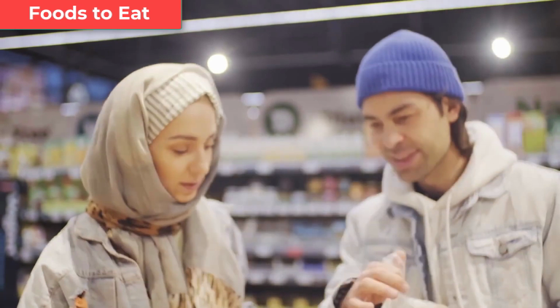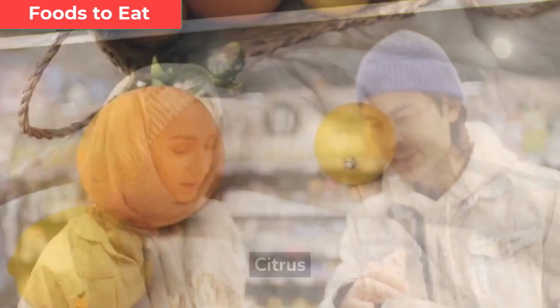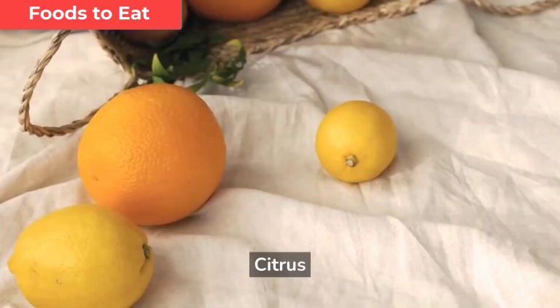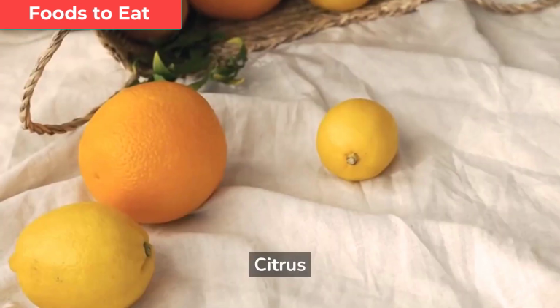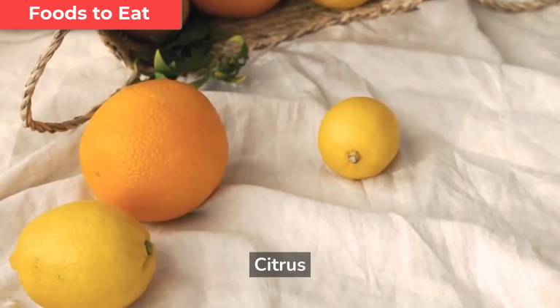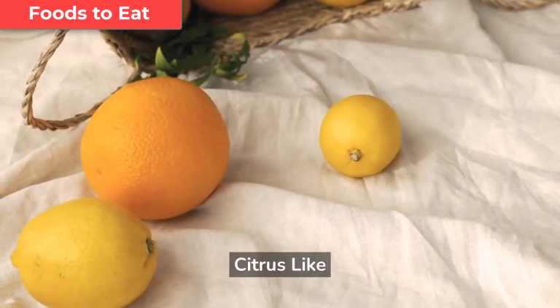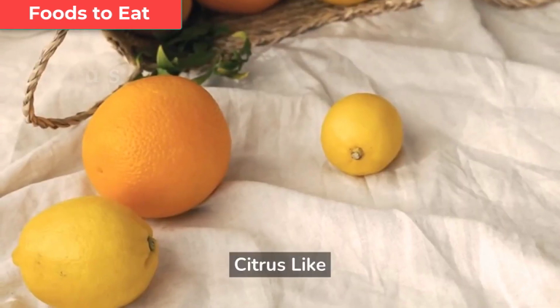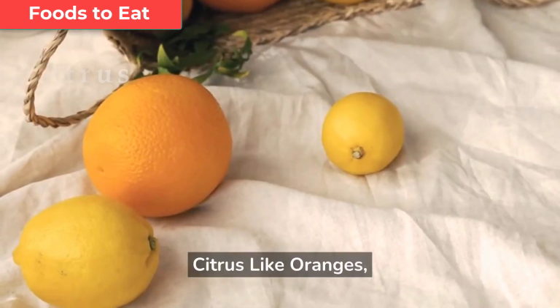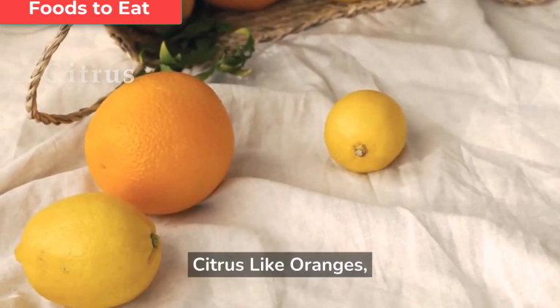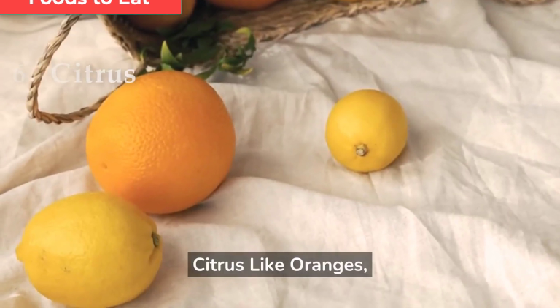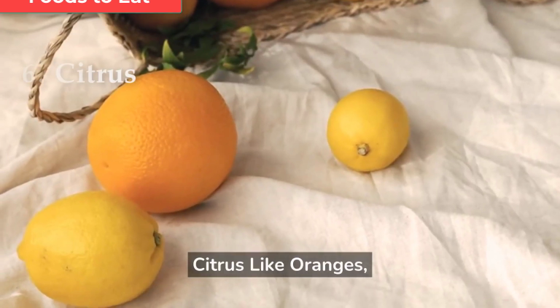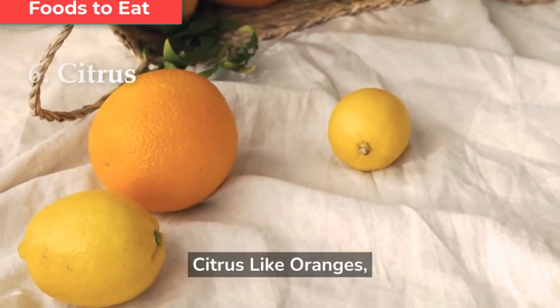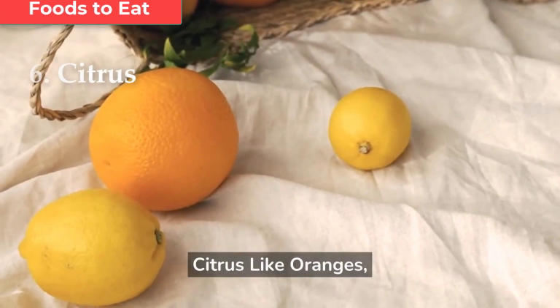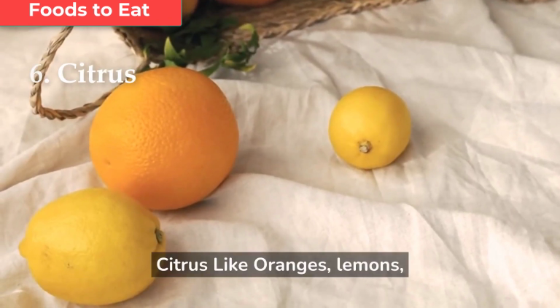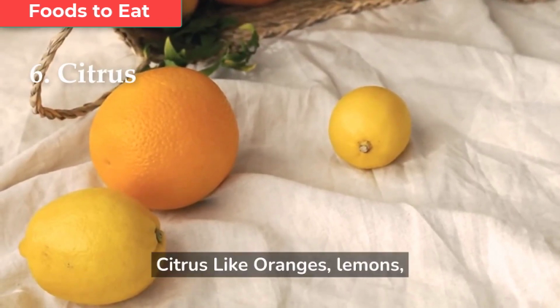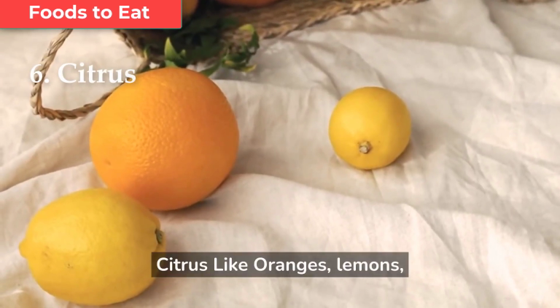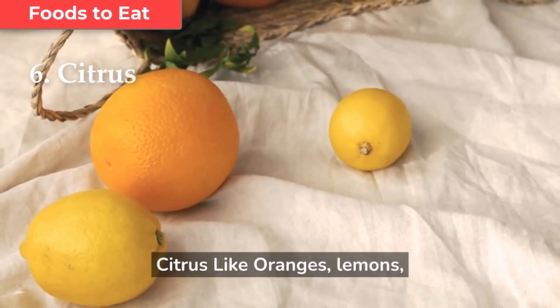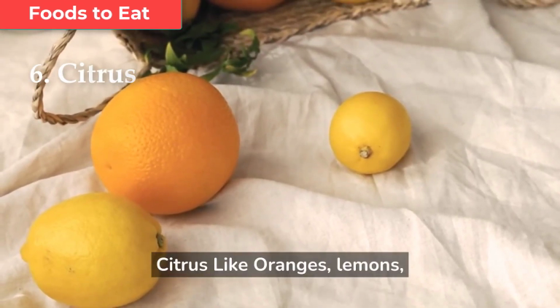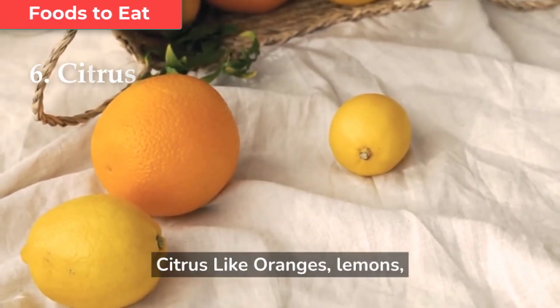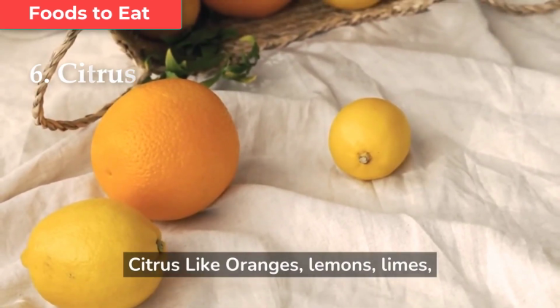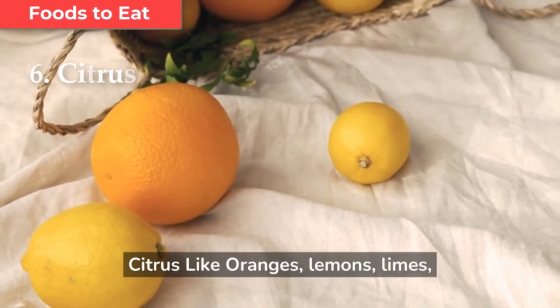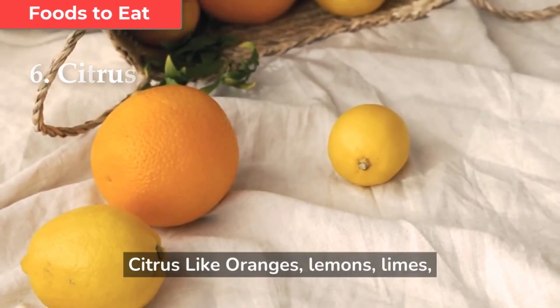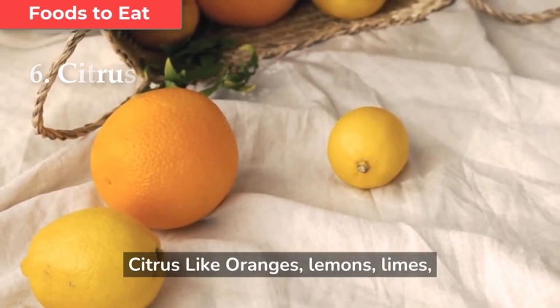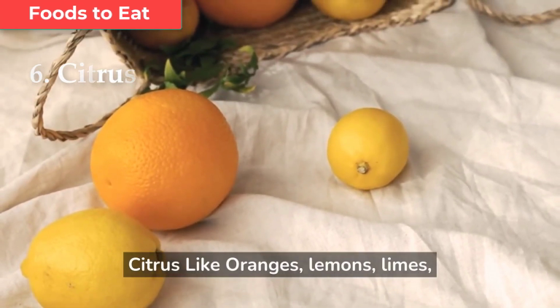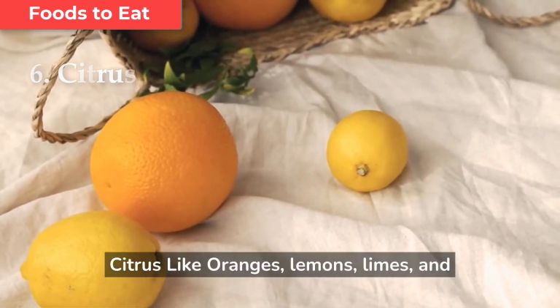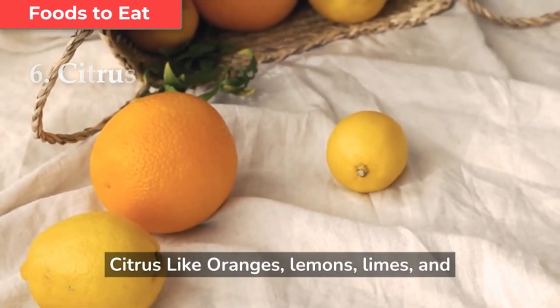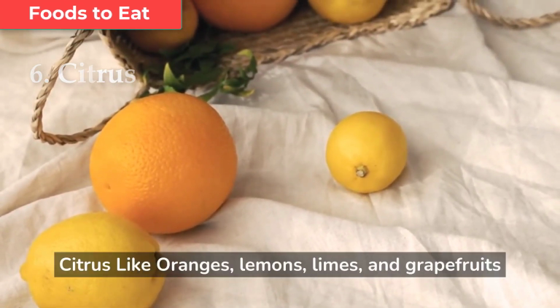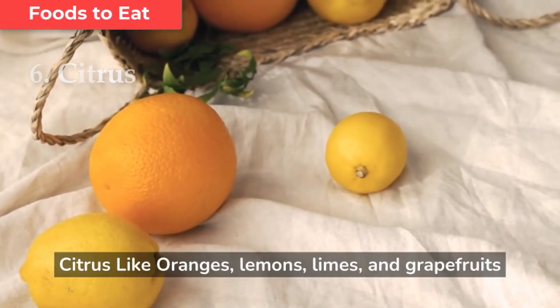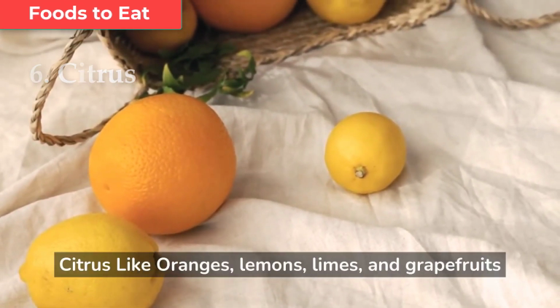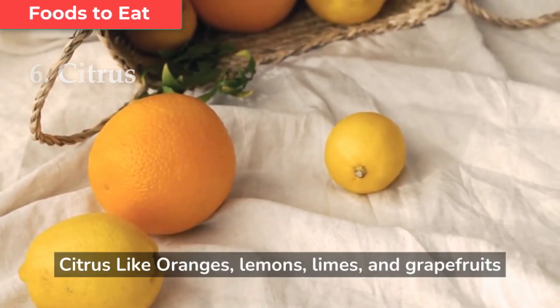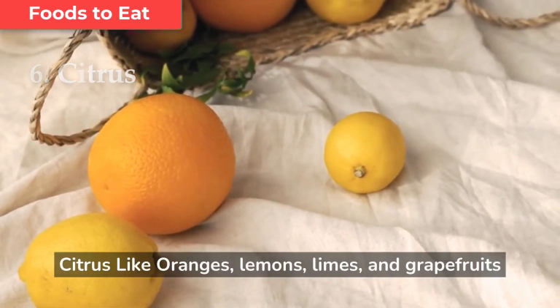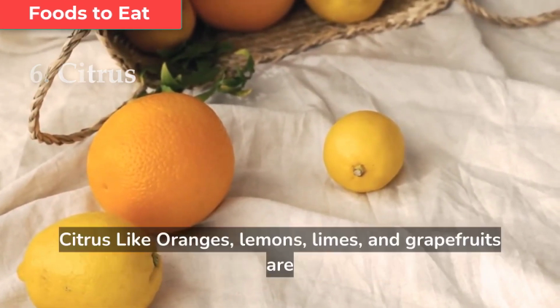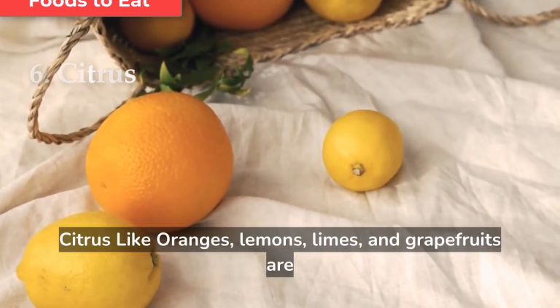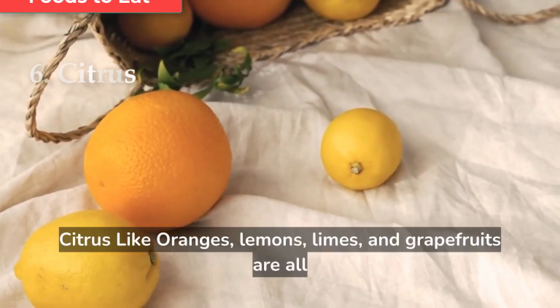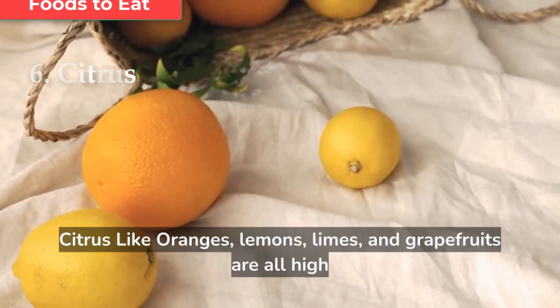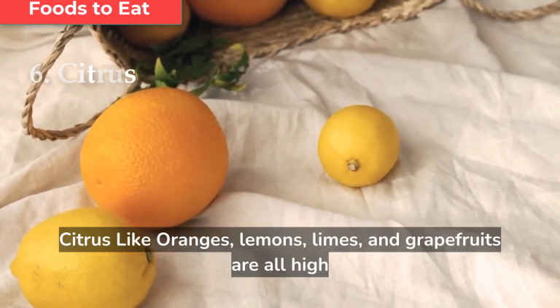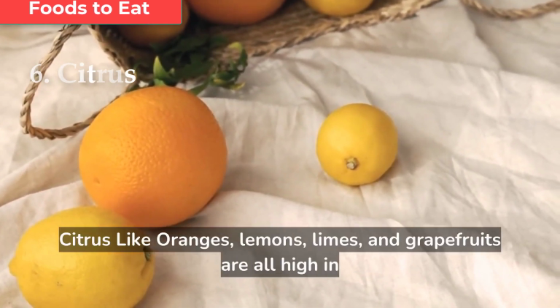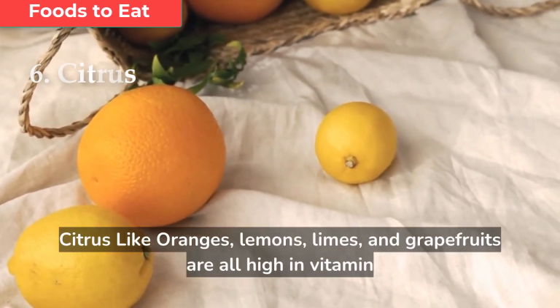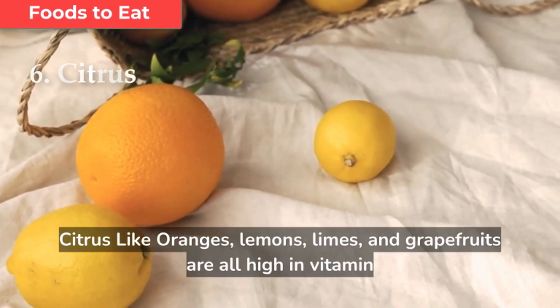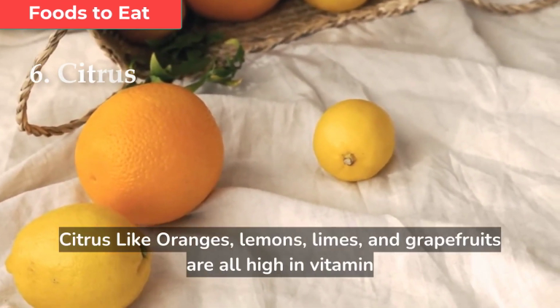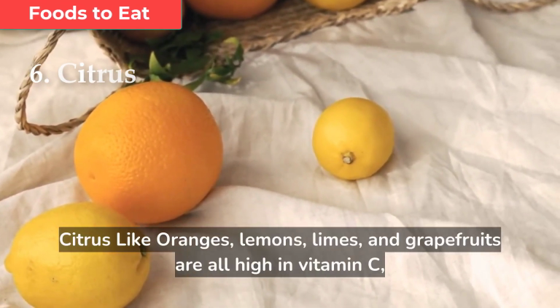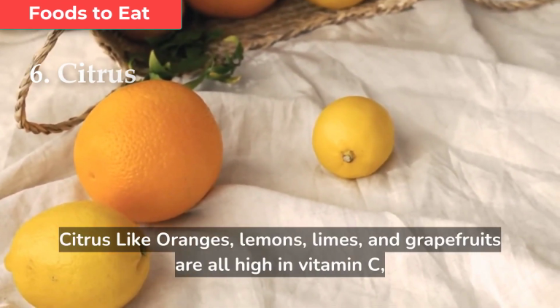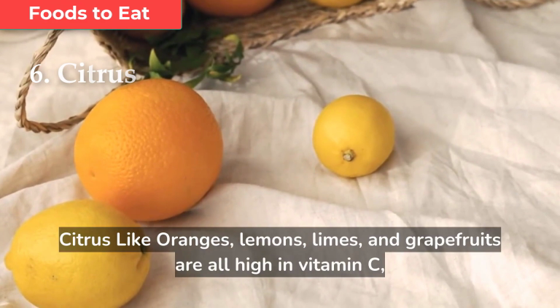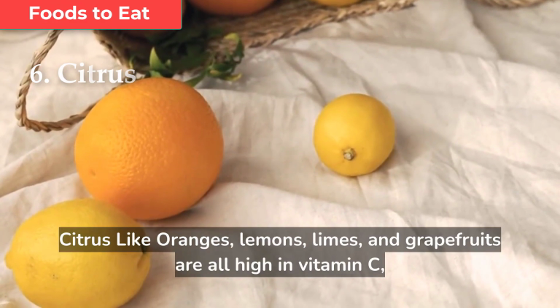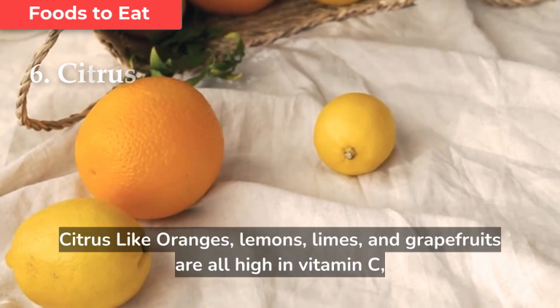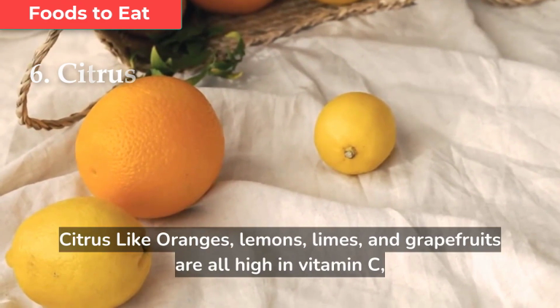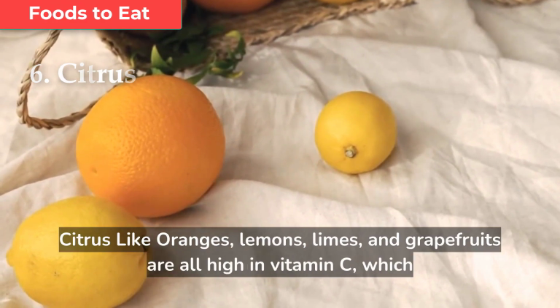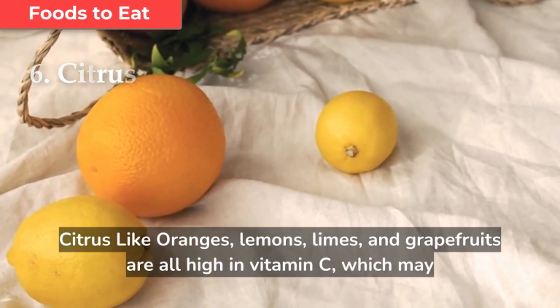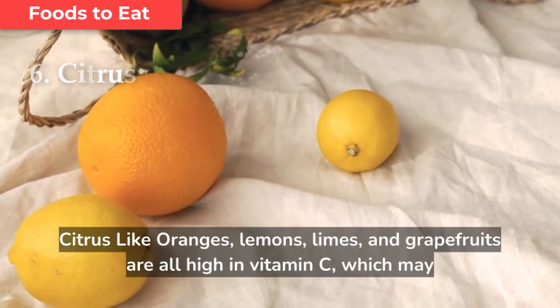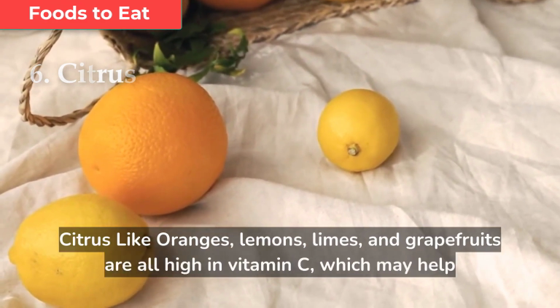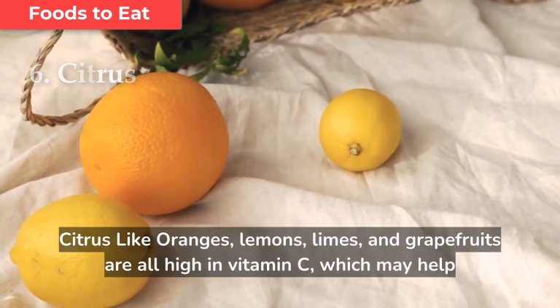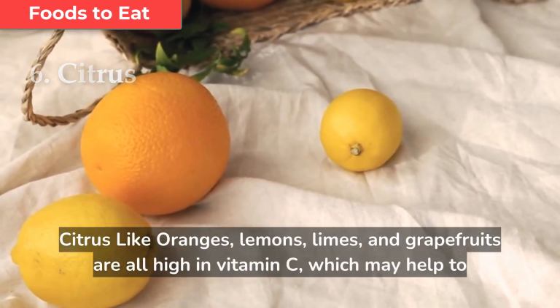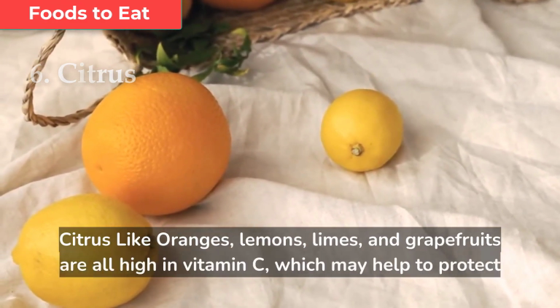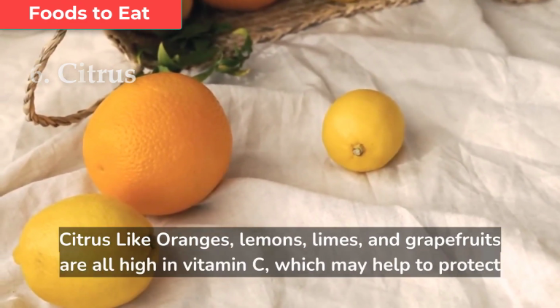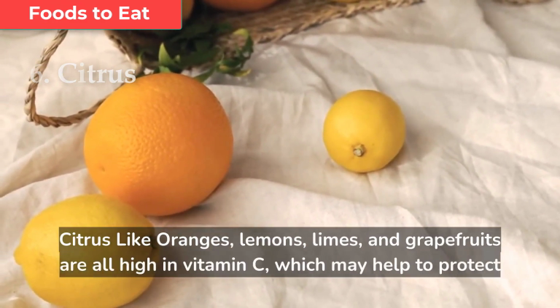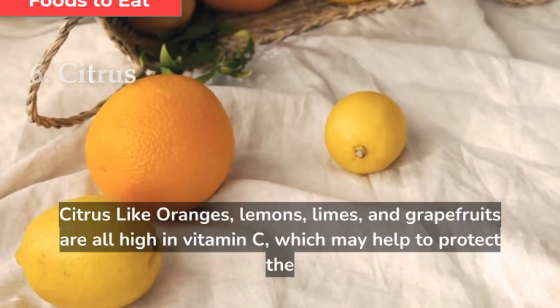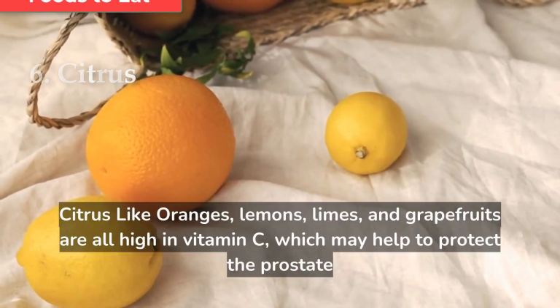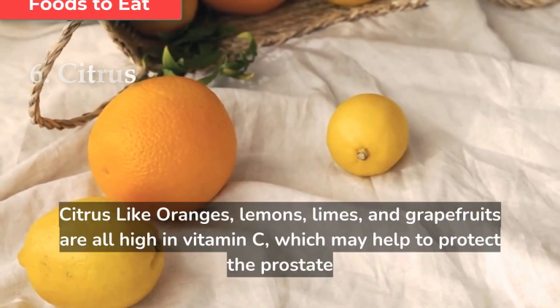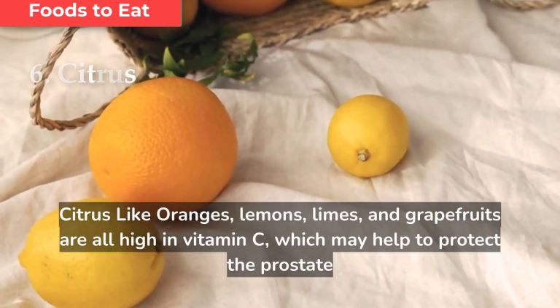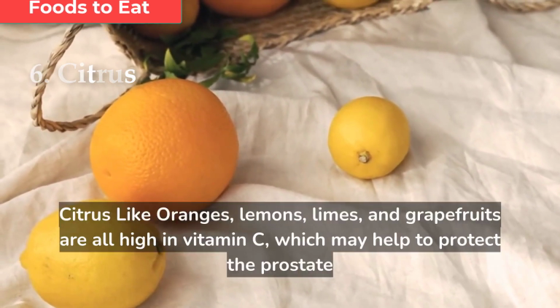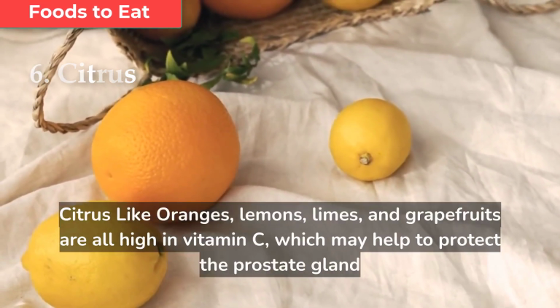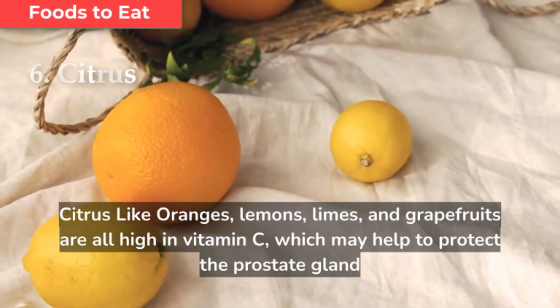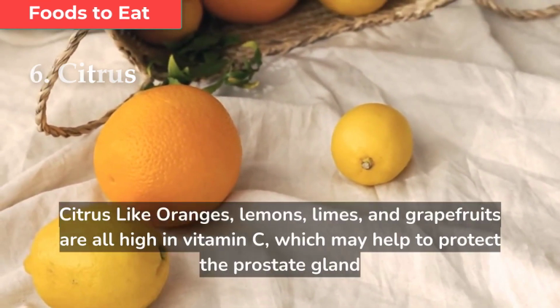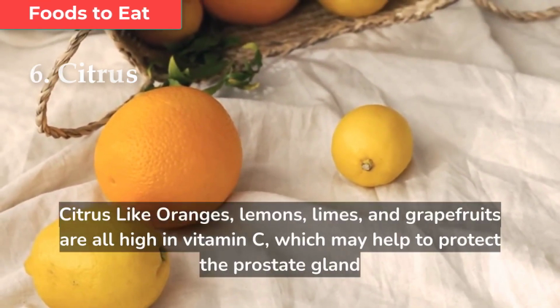Citrus like oranges, lemons, limes, and grapefruits are all high in vitamin C, which may help to protect the prostate gland.